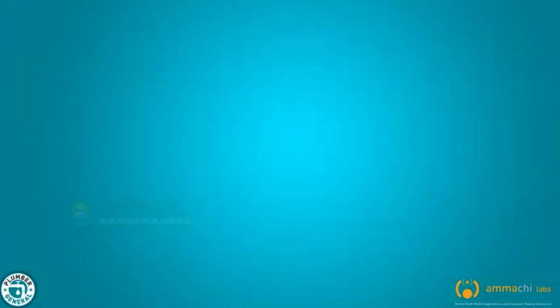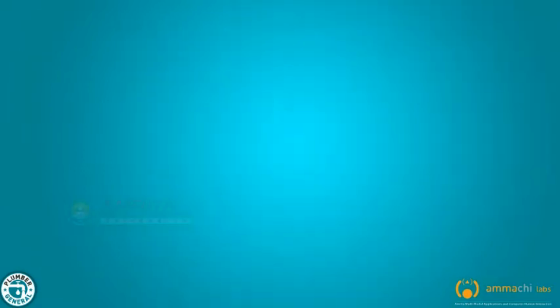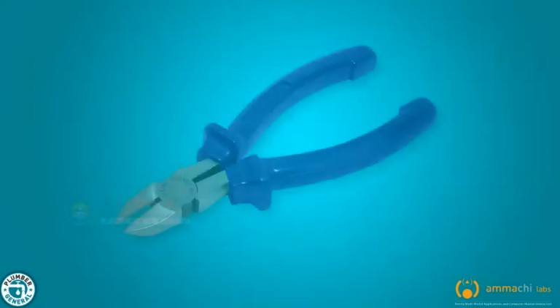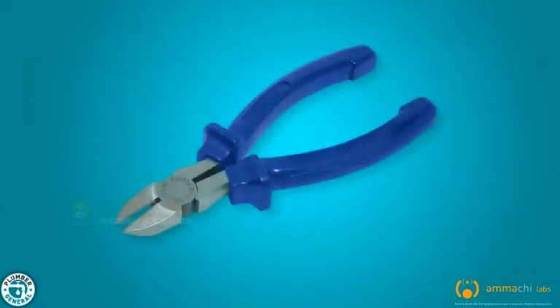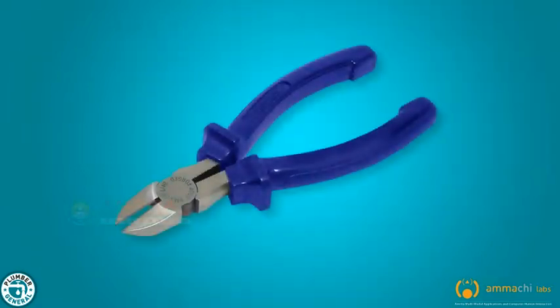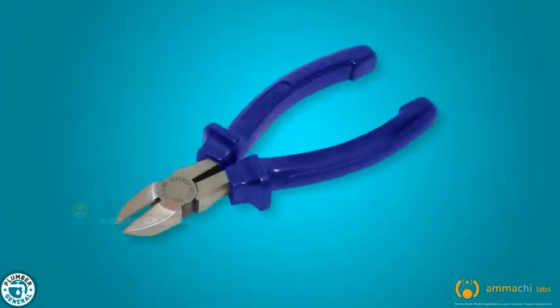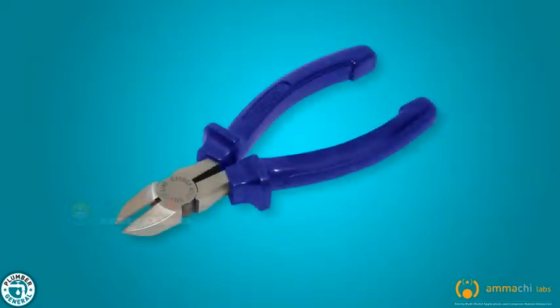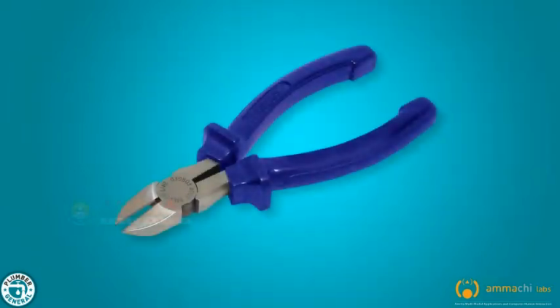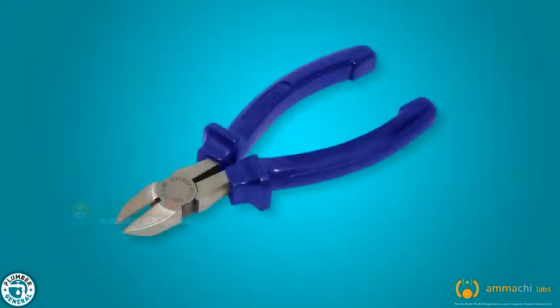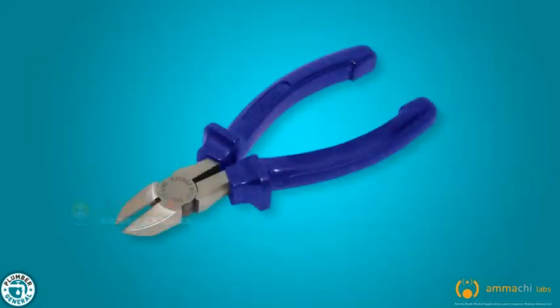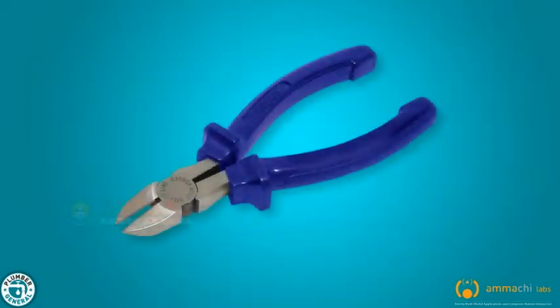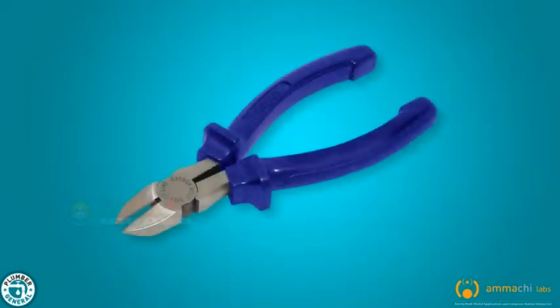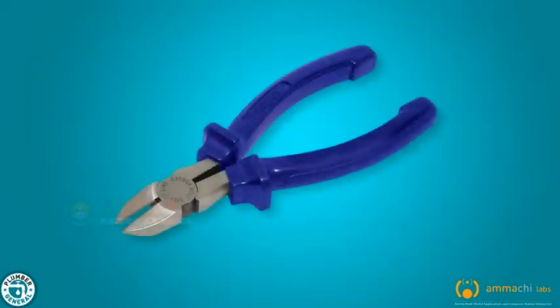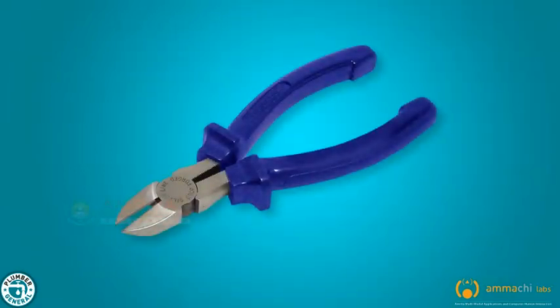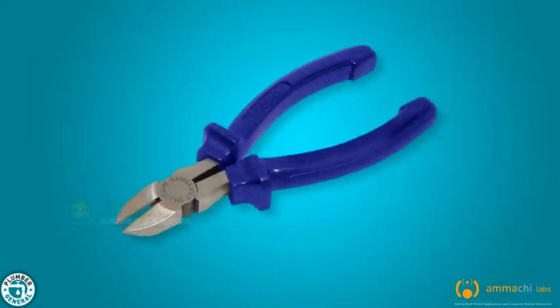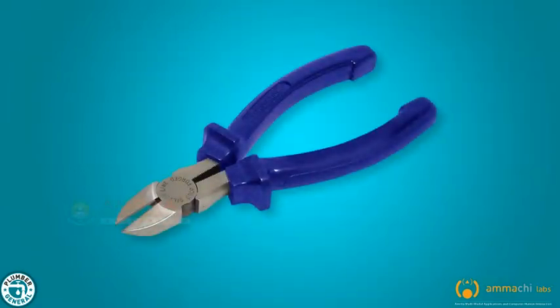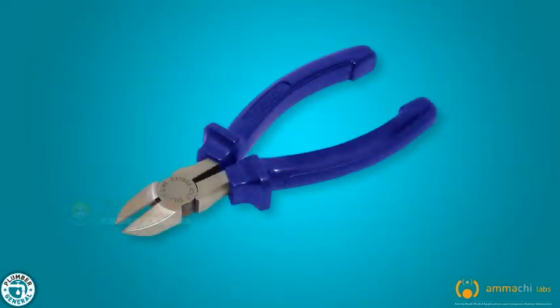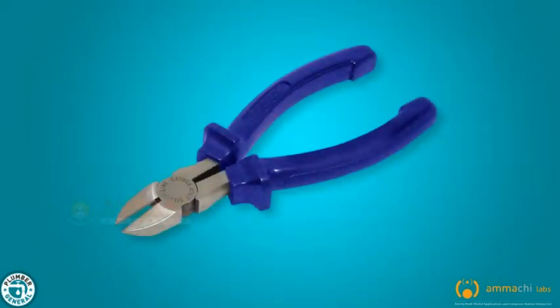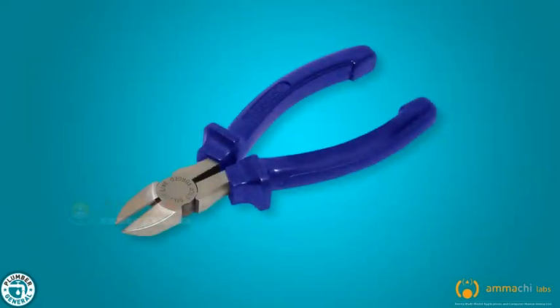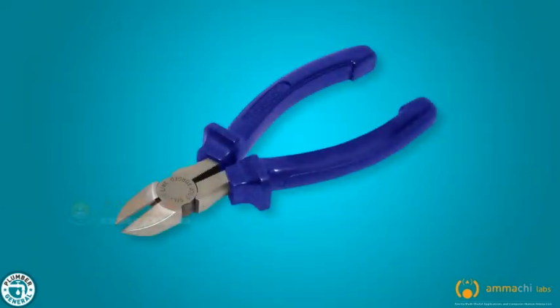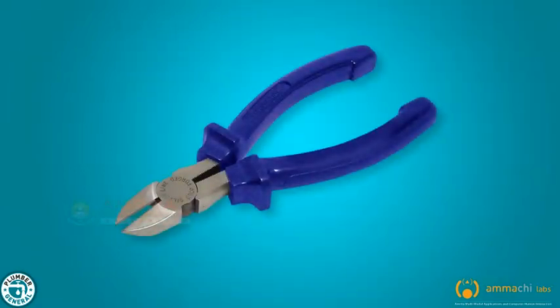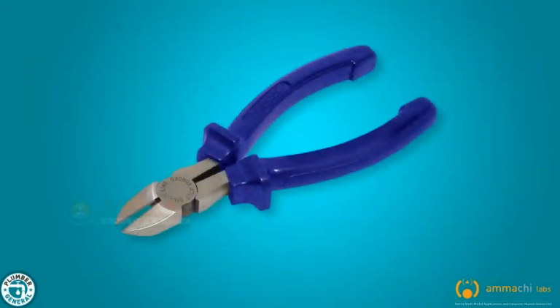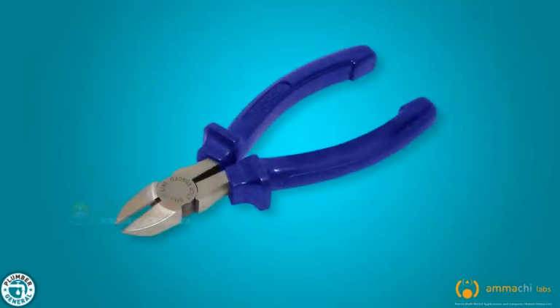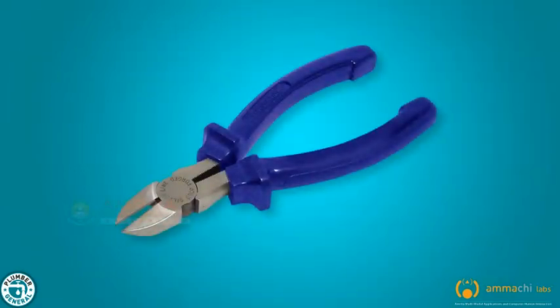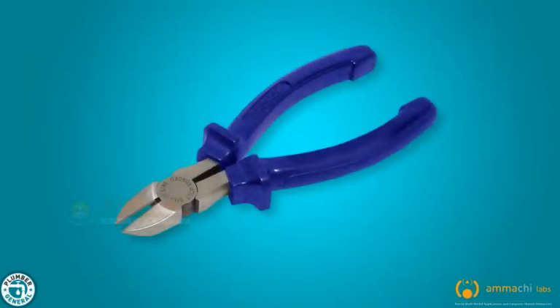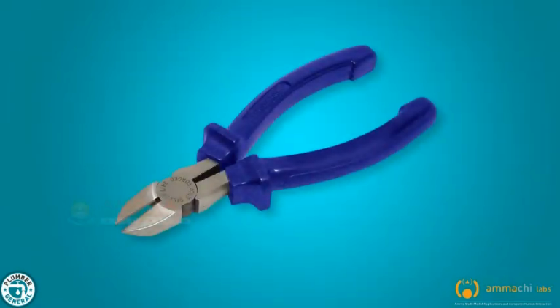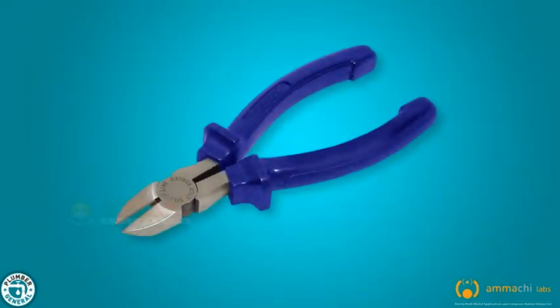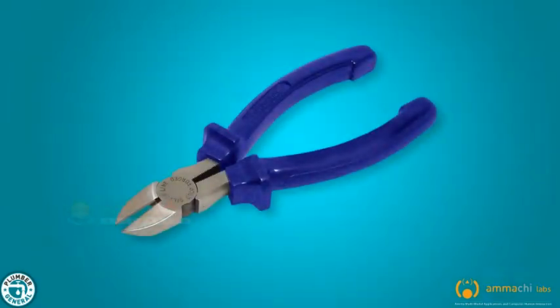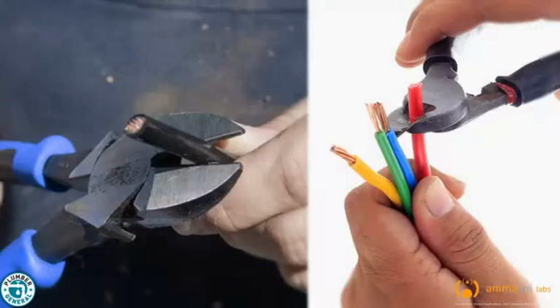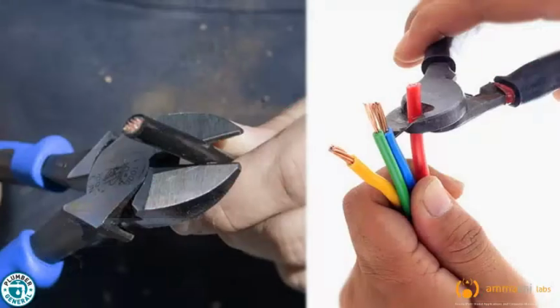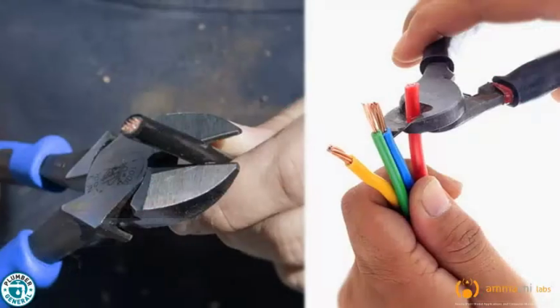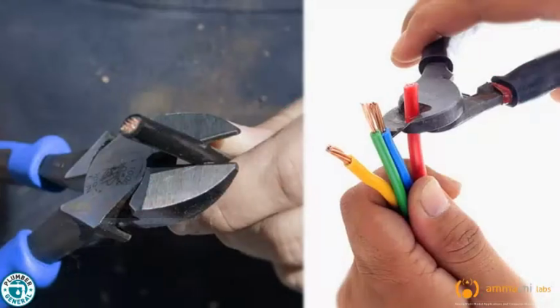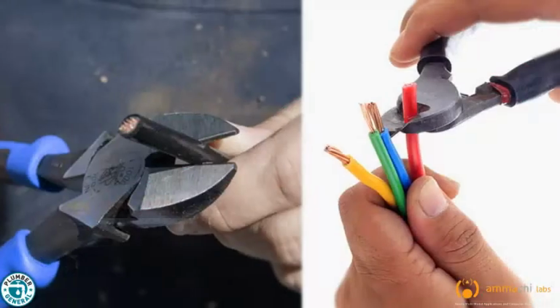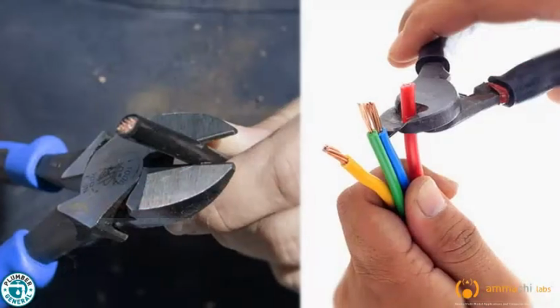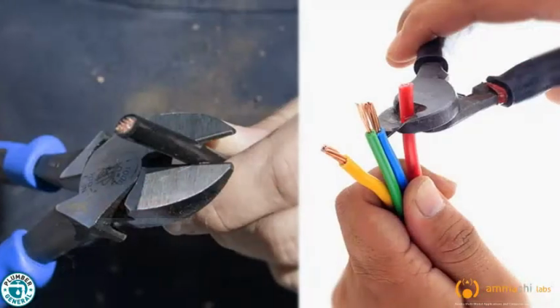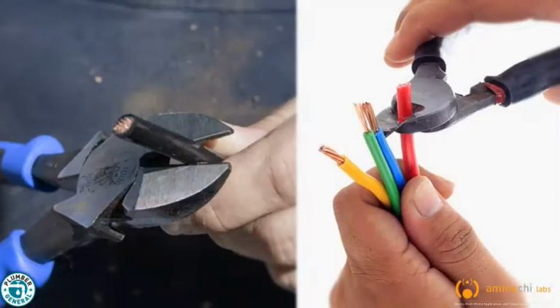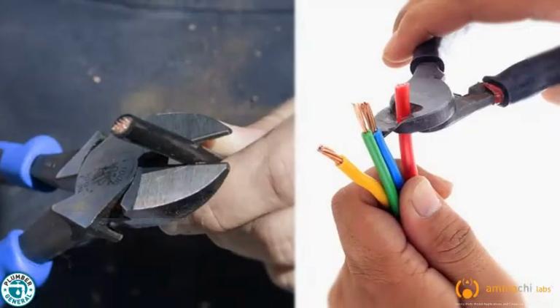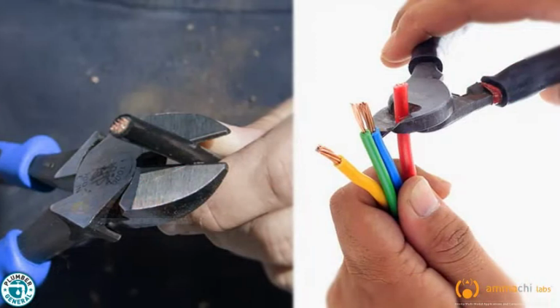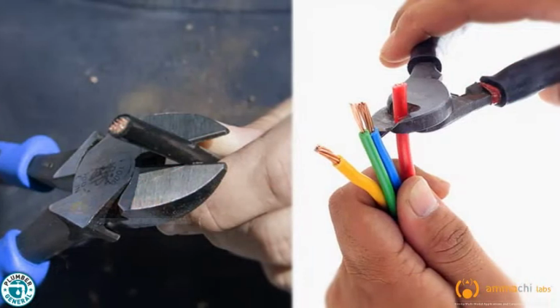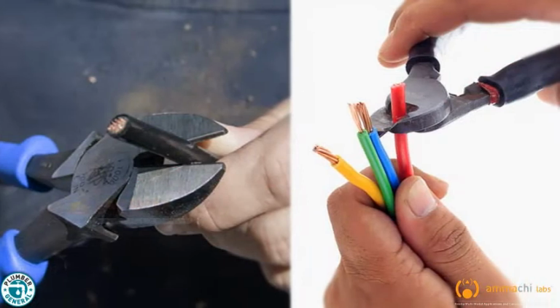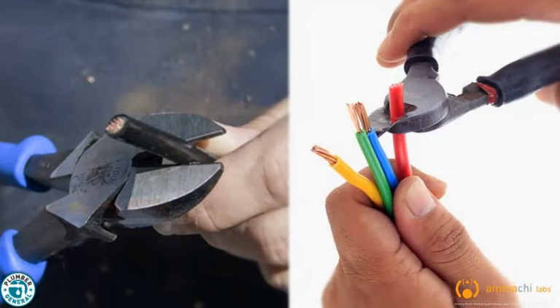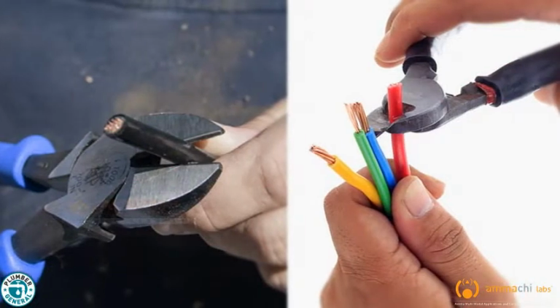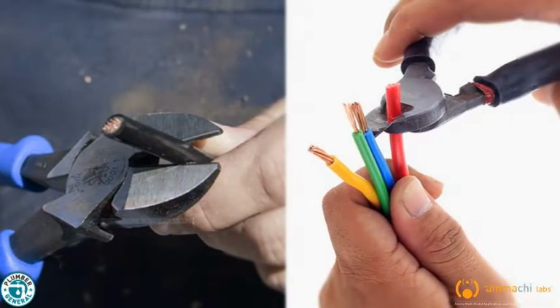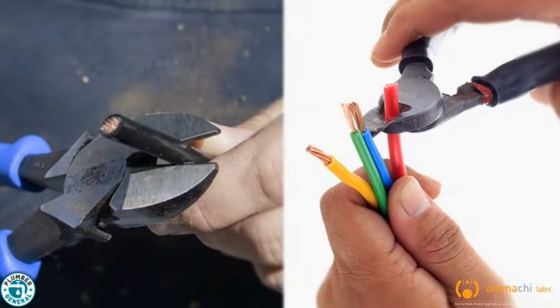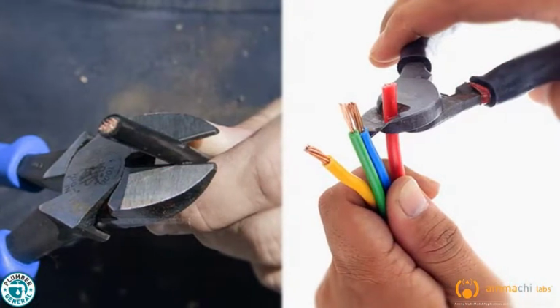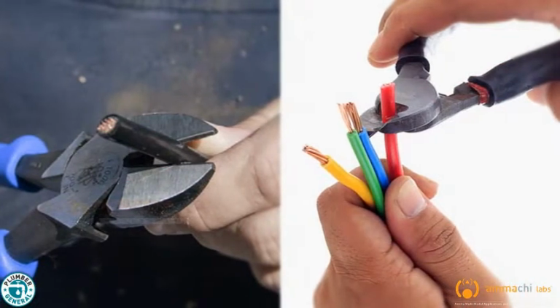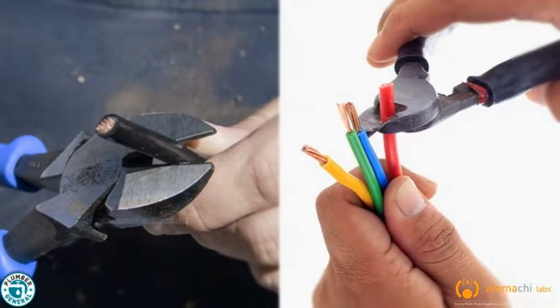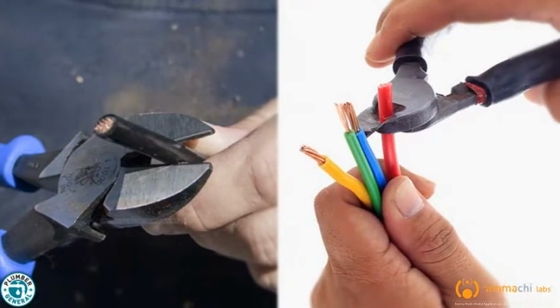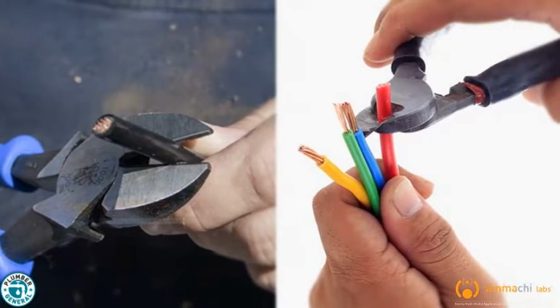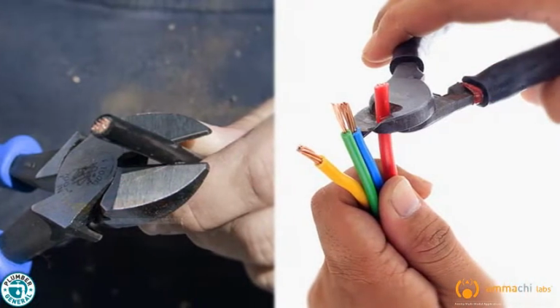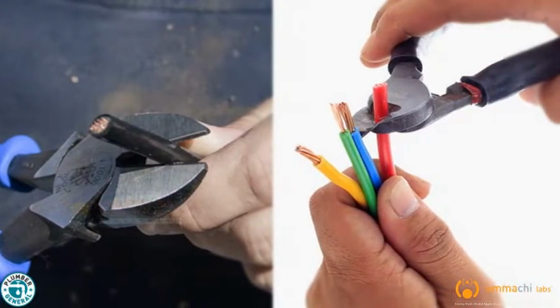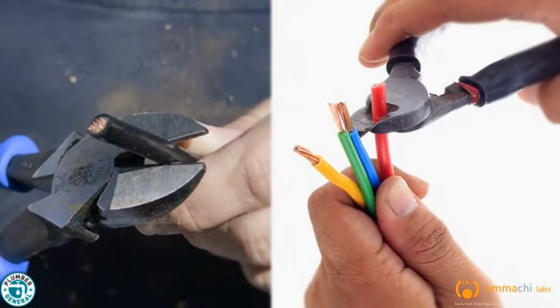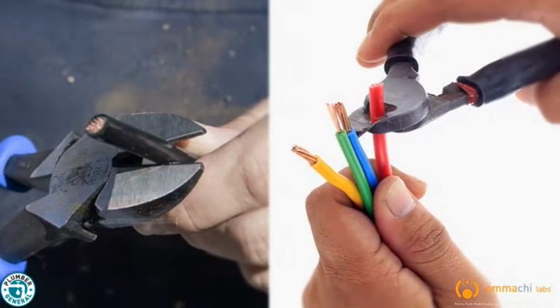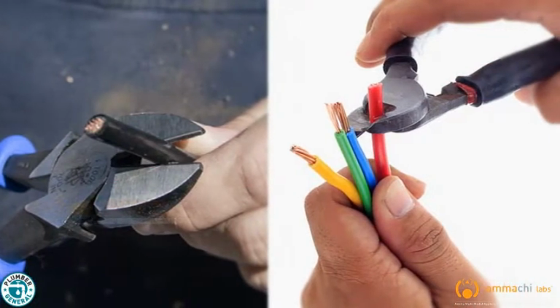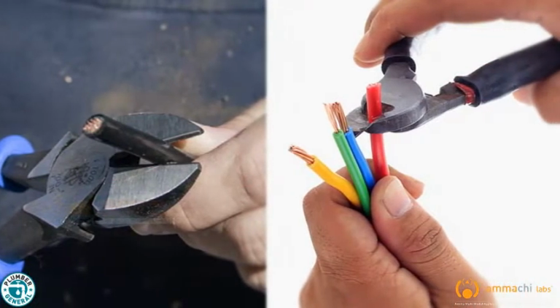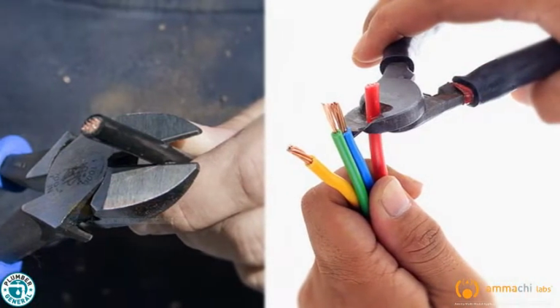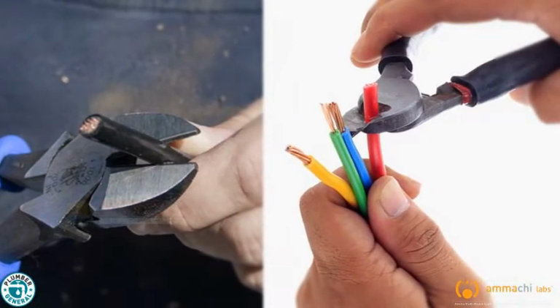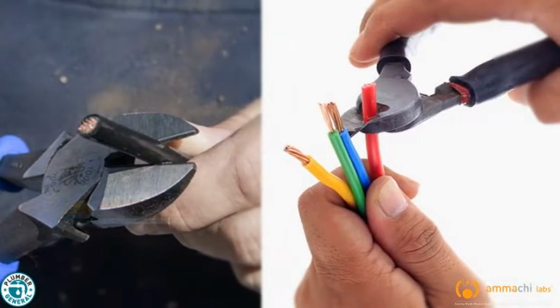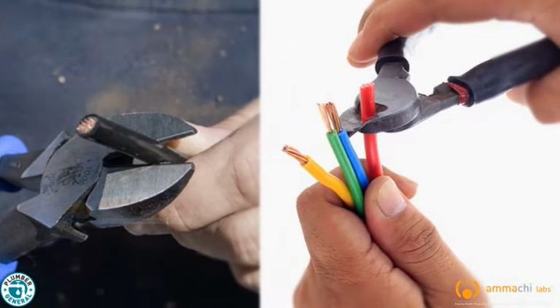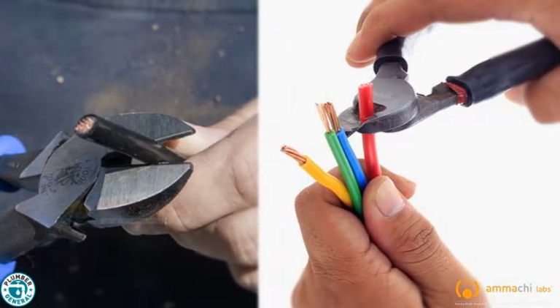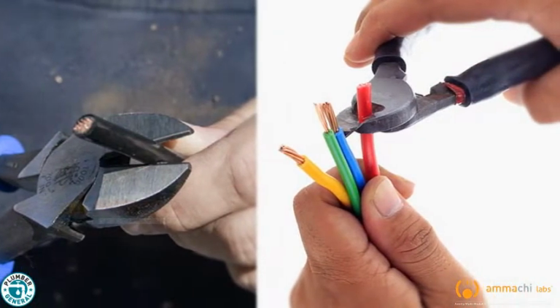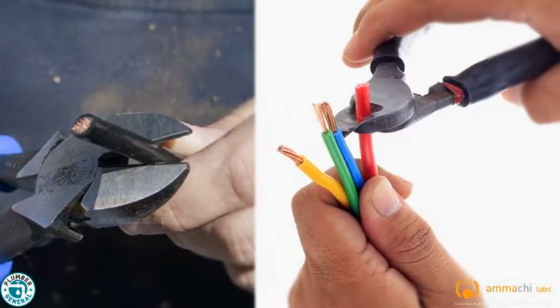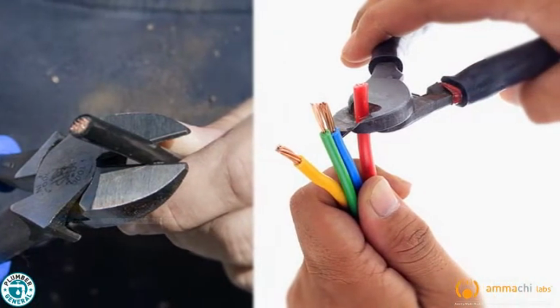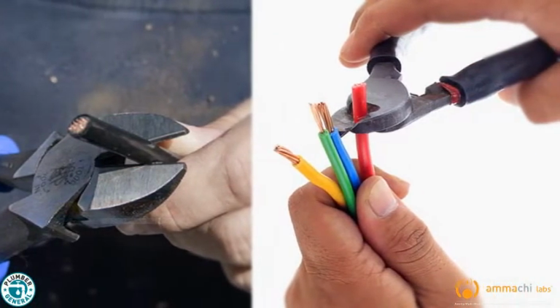Side cutting pliers are used for cutting wires used in electrical, communications and construction work.